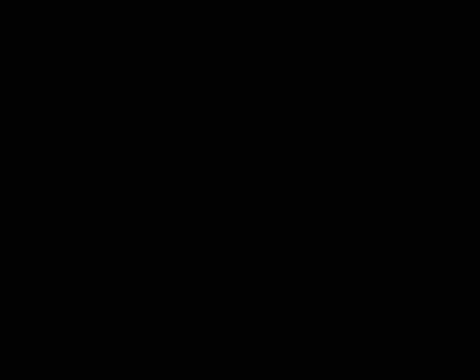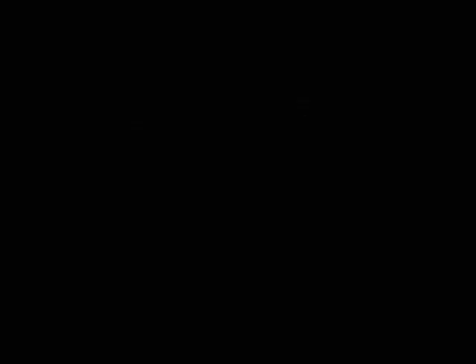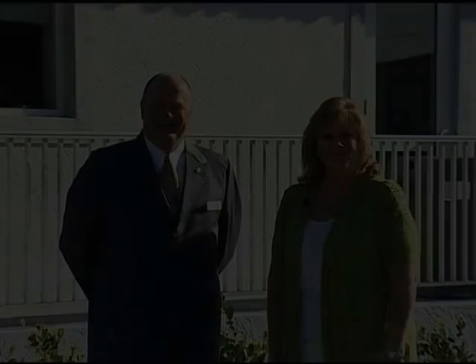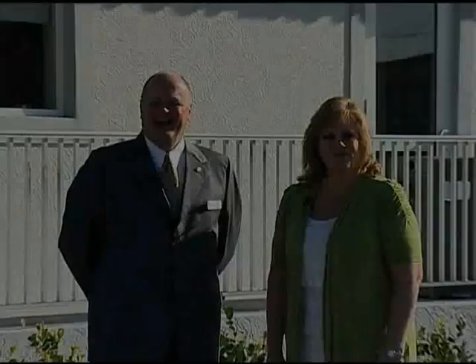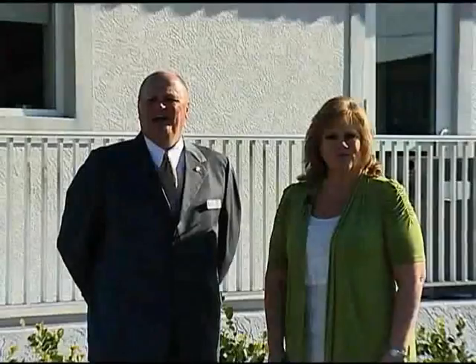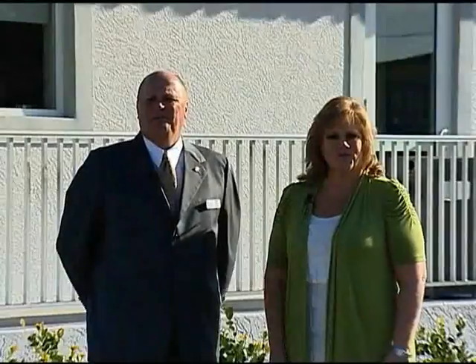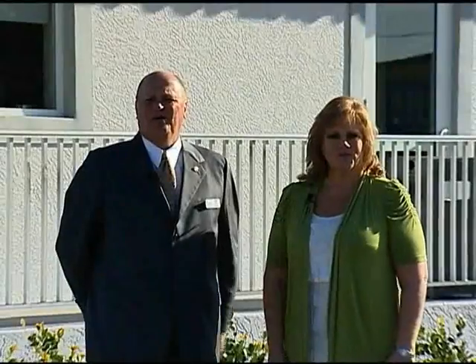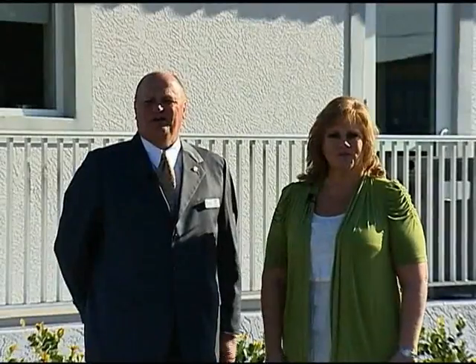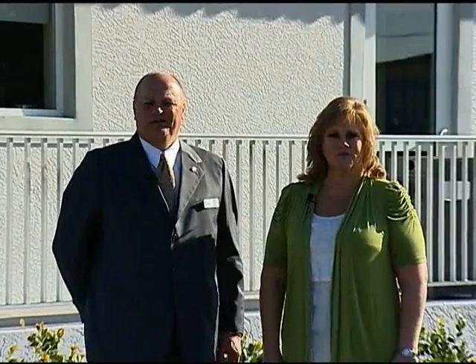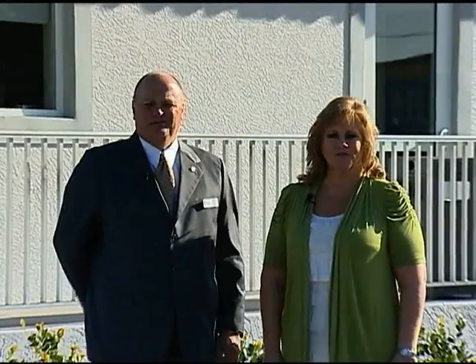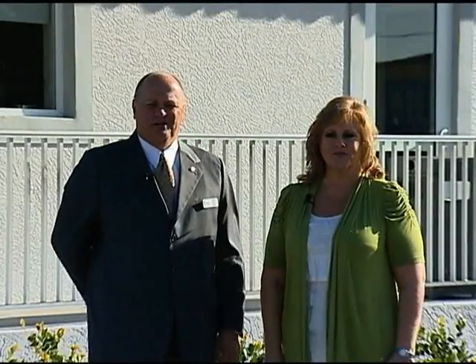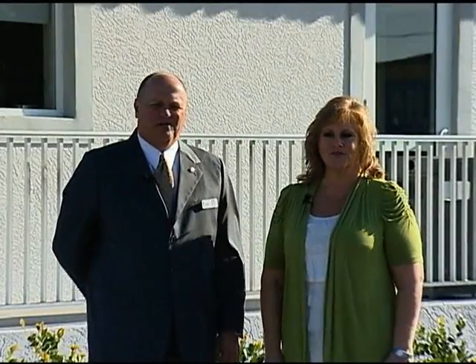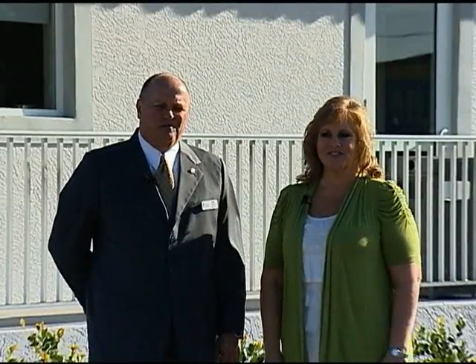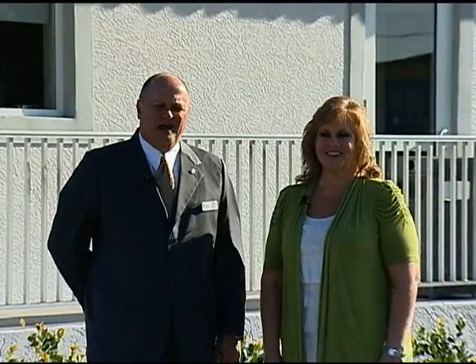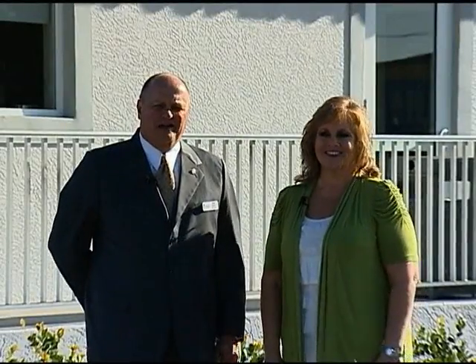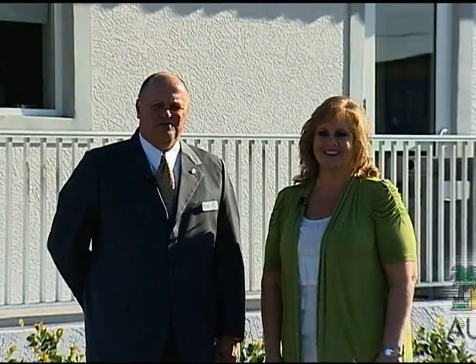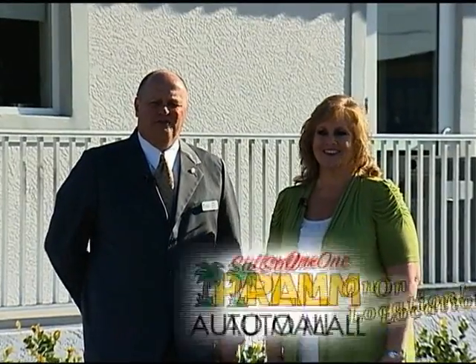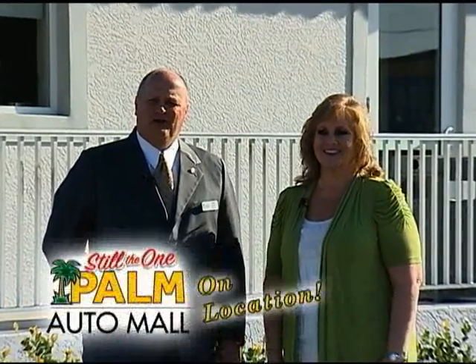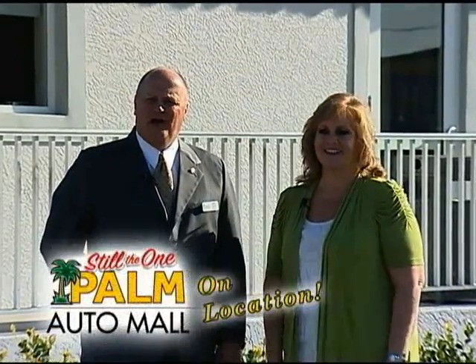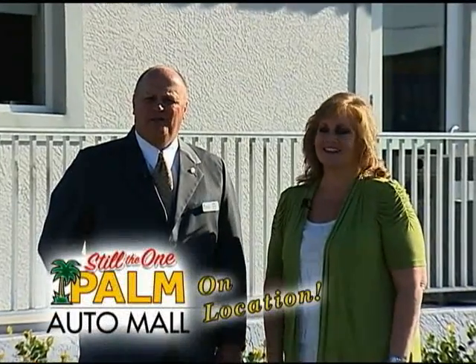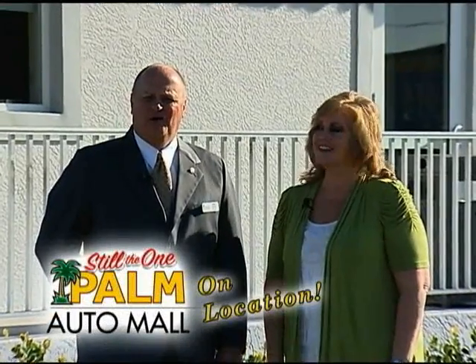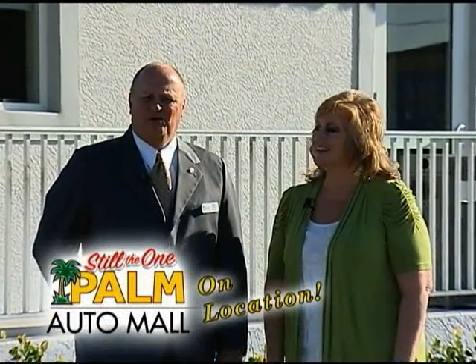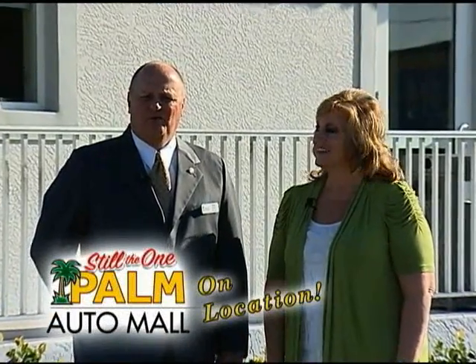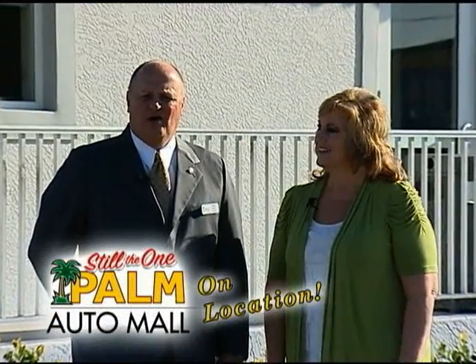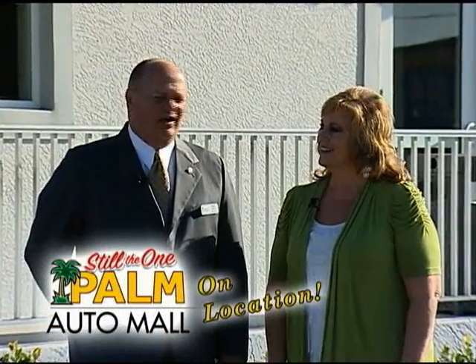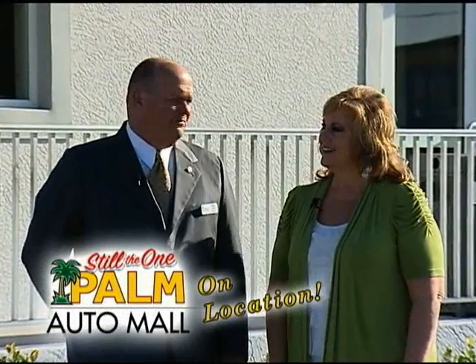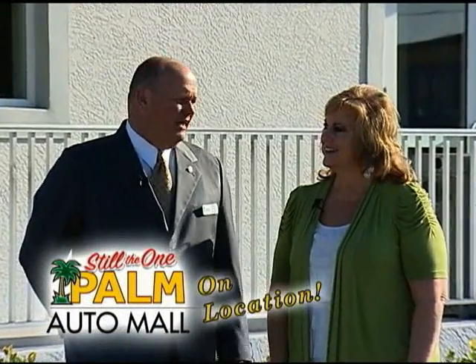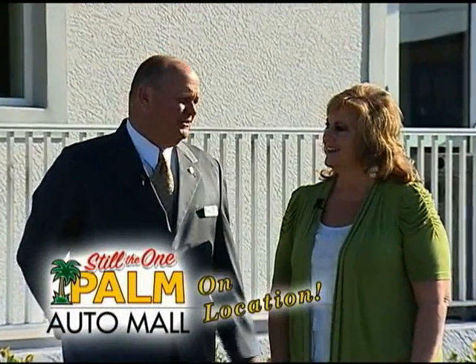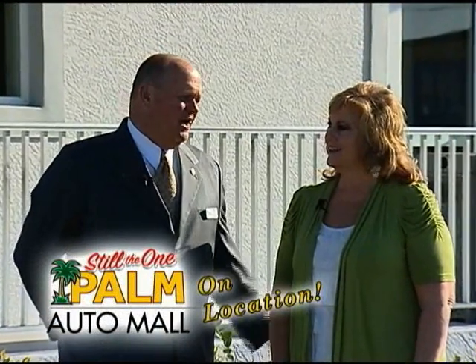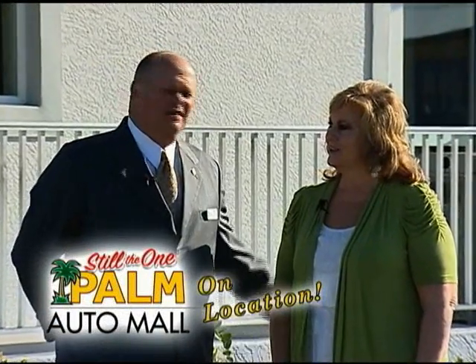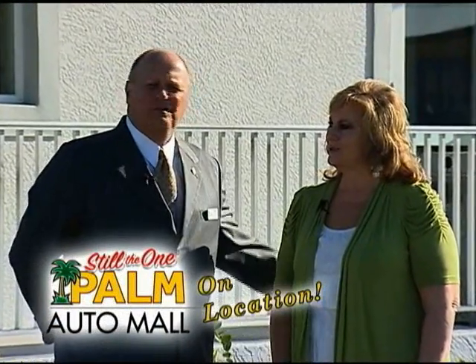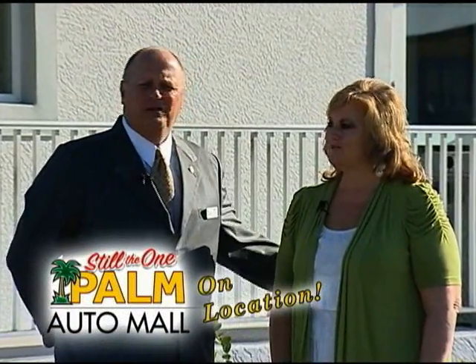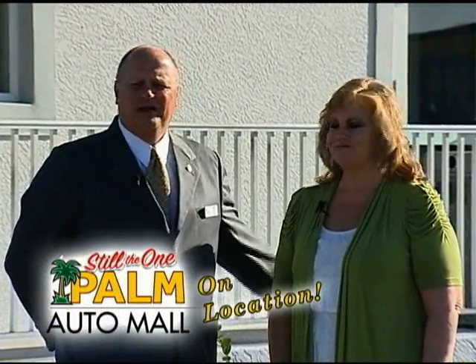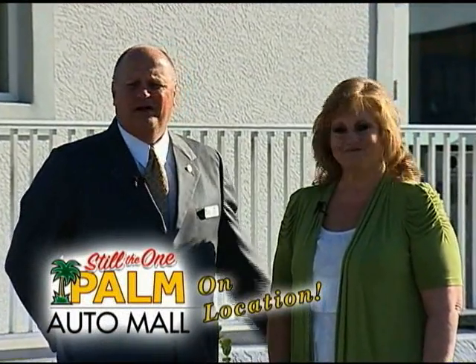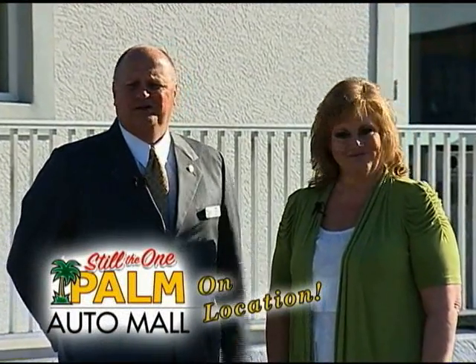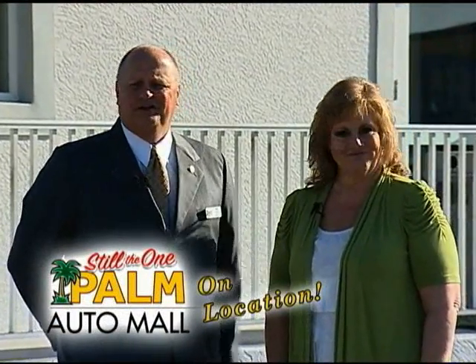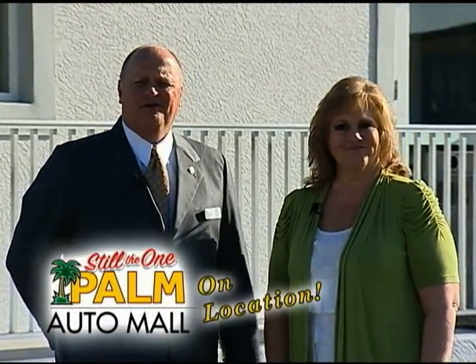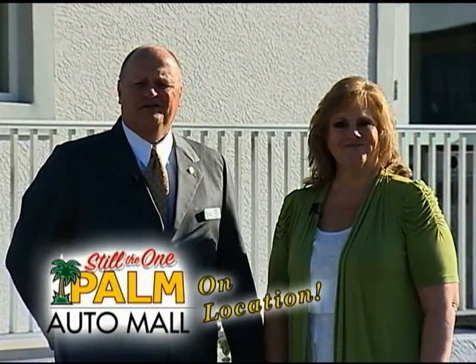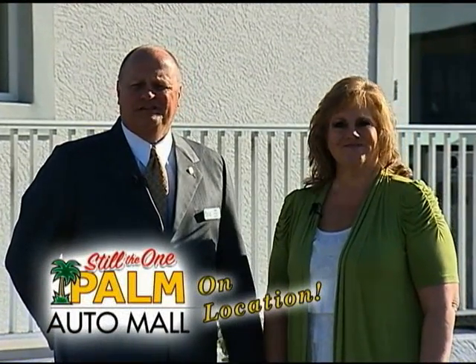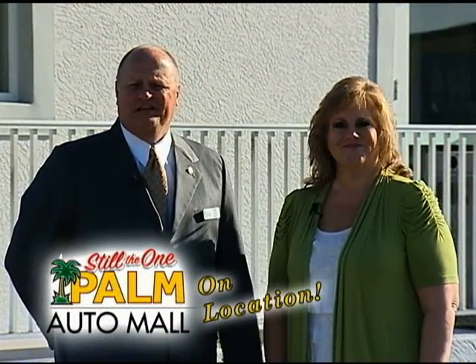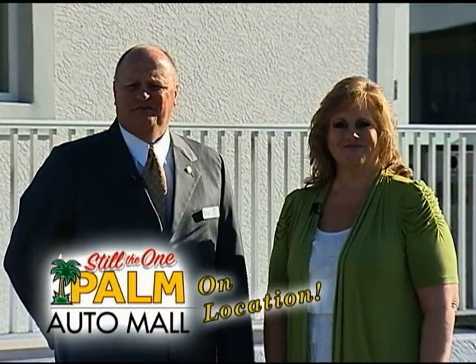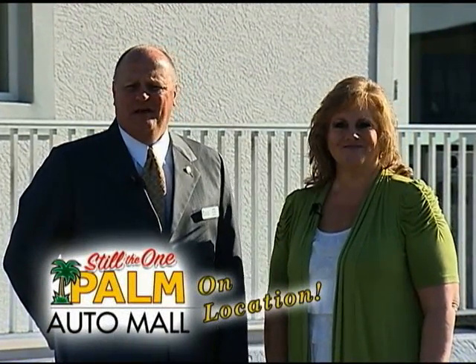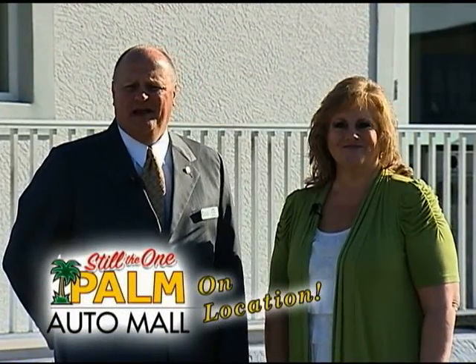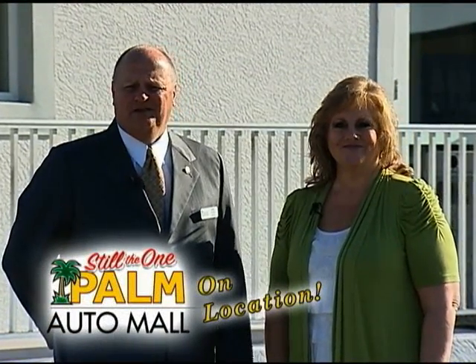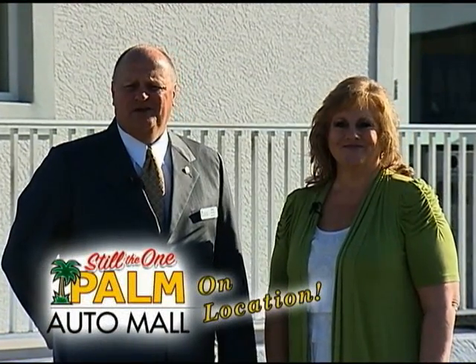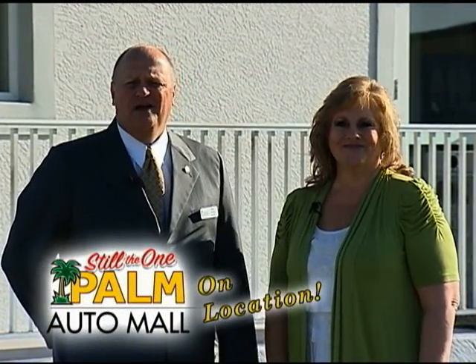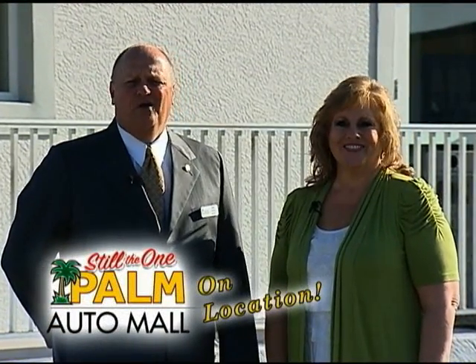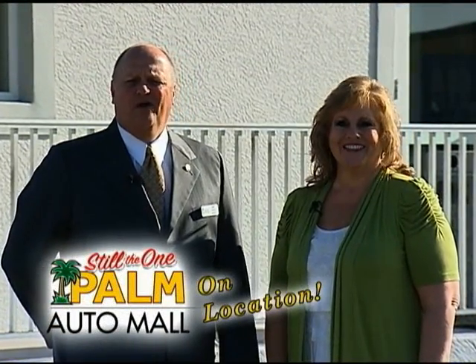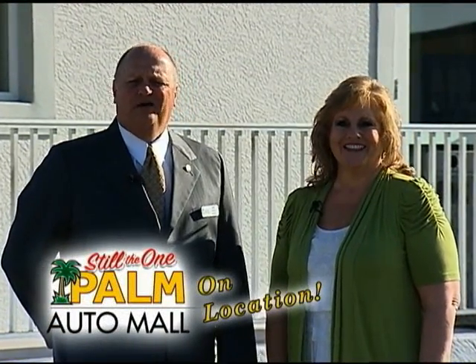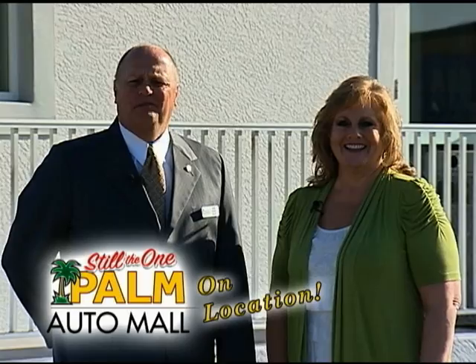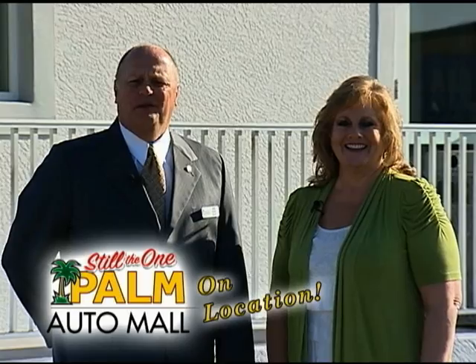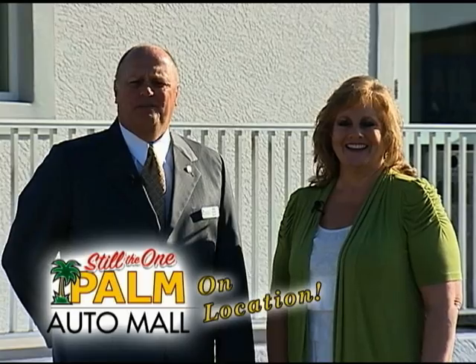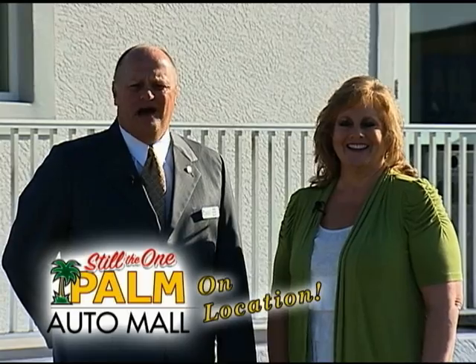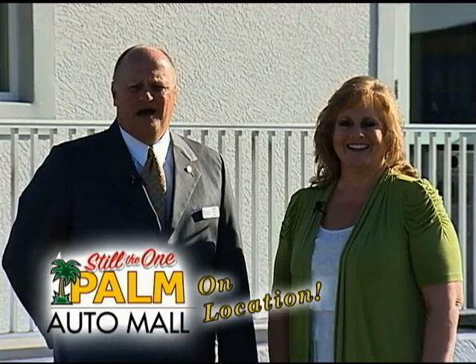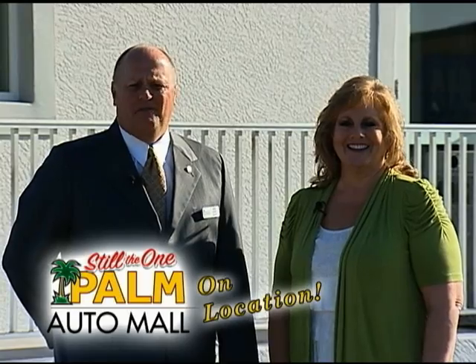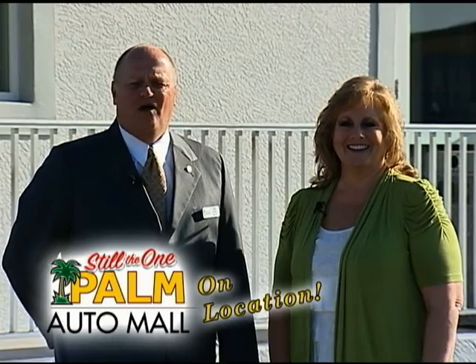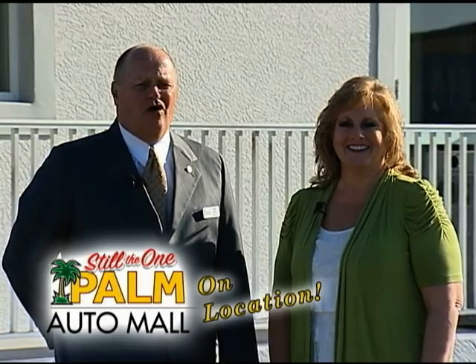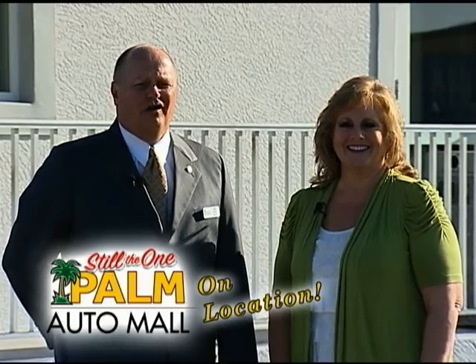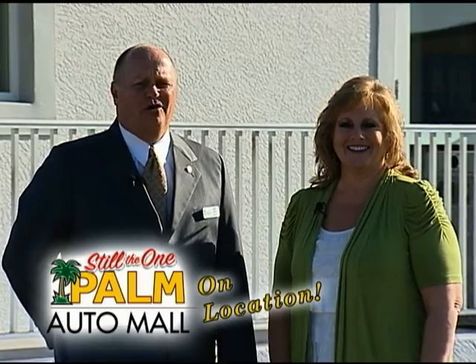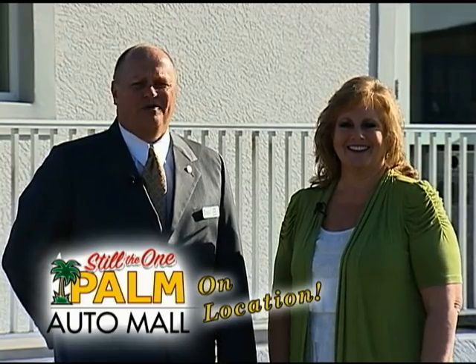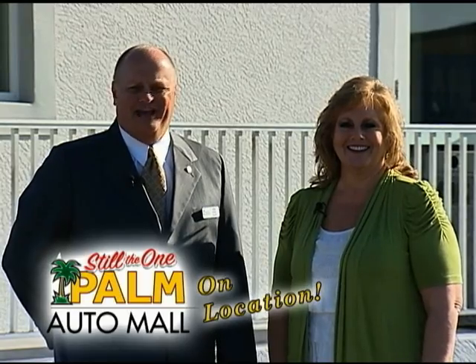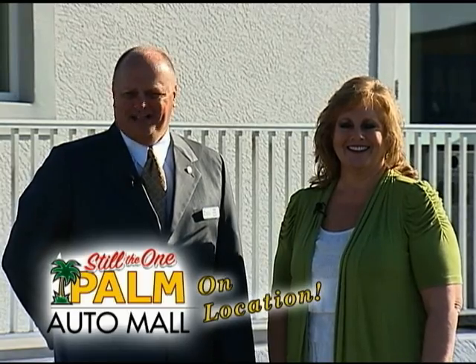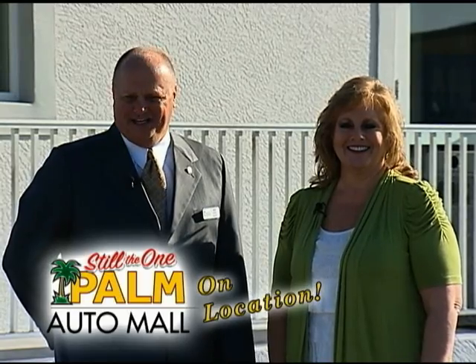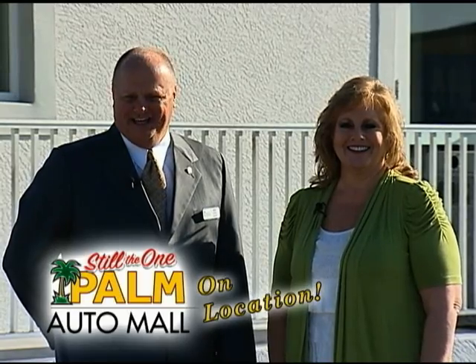Hi, I'm Paul Cleaver, General Manager of Palm Auto Mall. I've got Tonya Blair, our General Sales Manager. Welcome to Palm On Location.